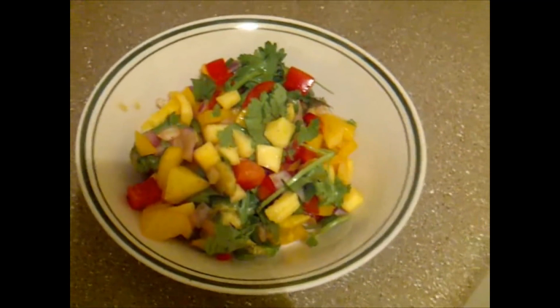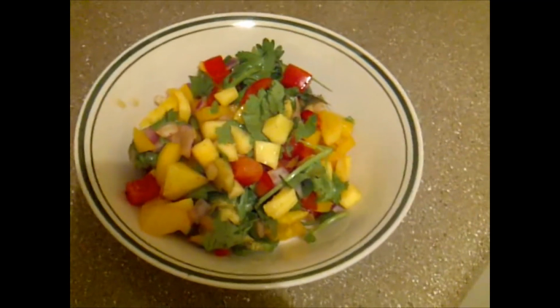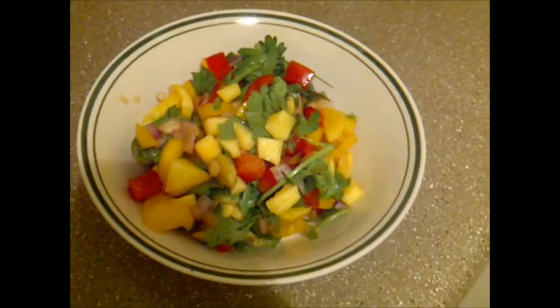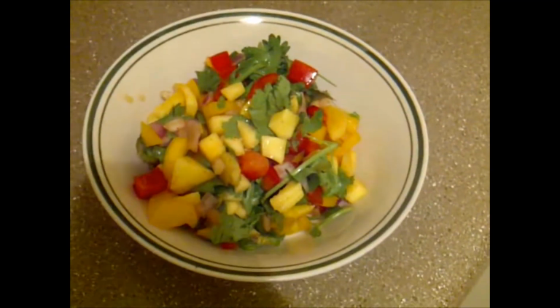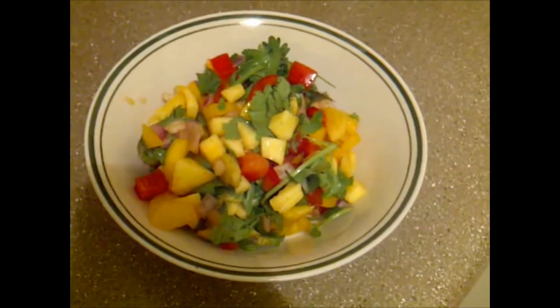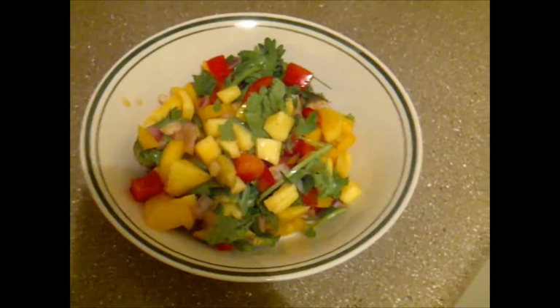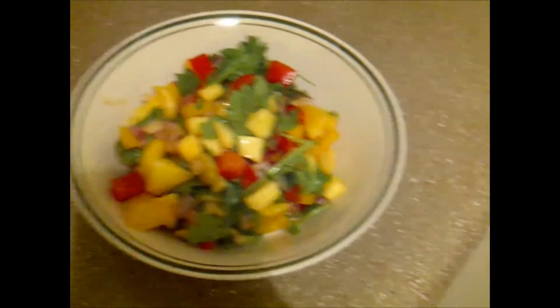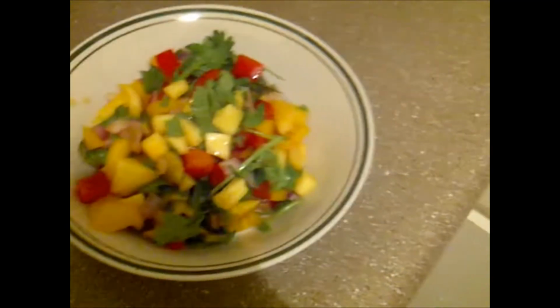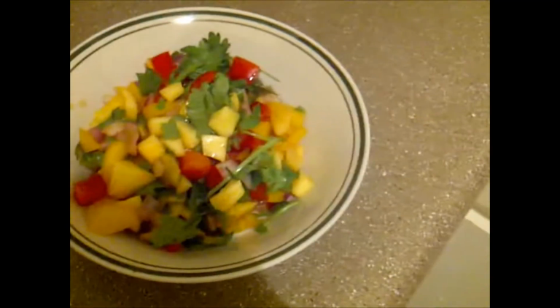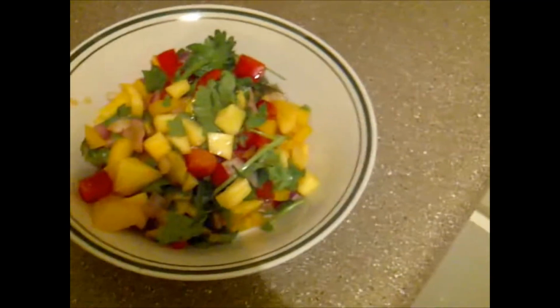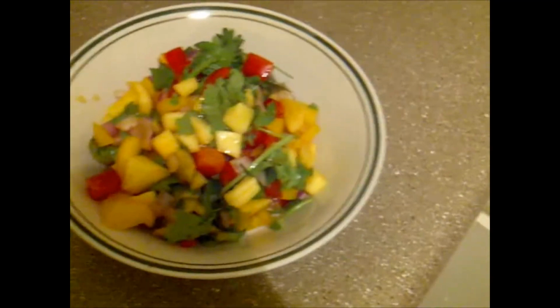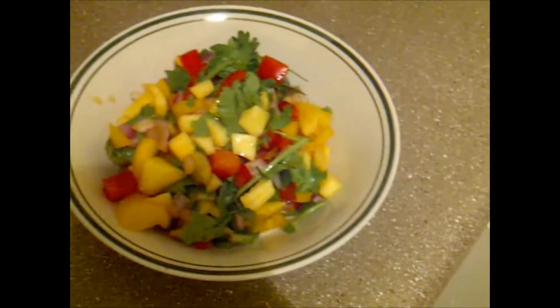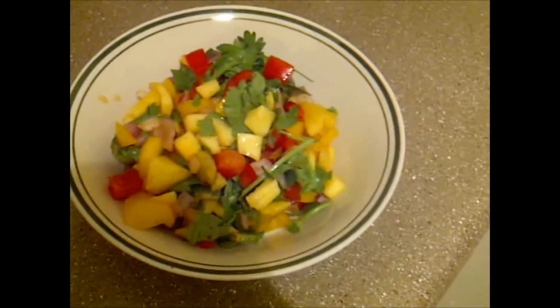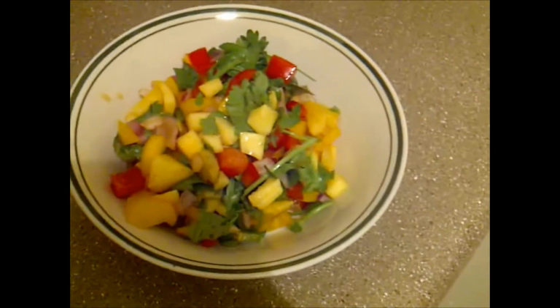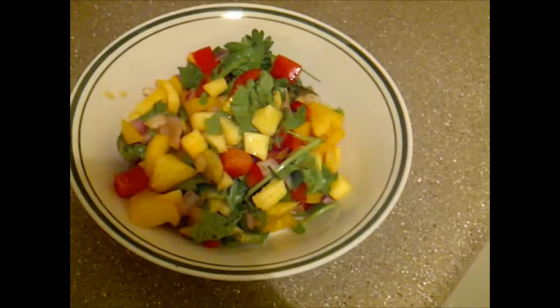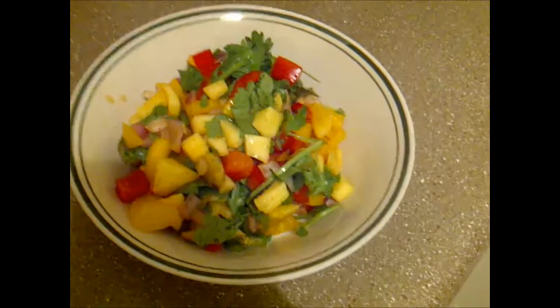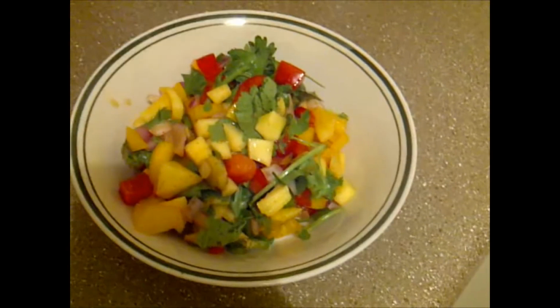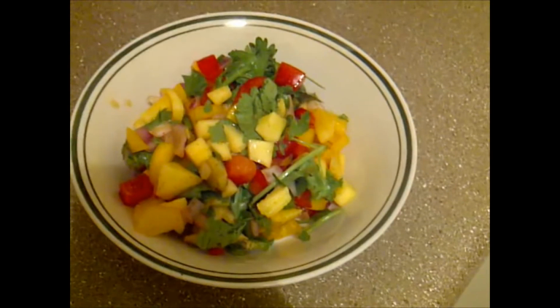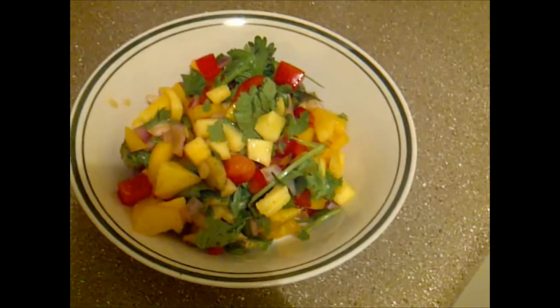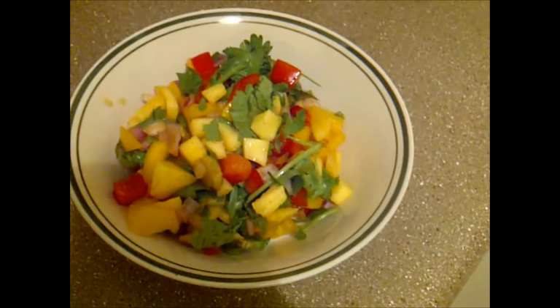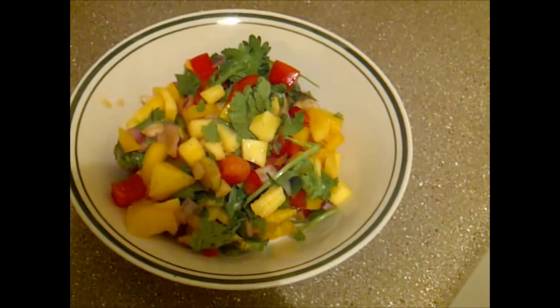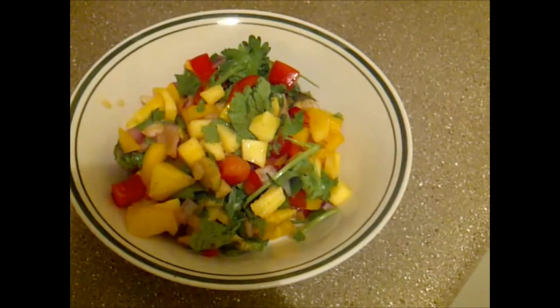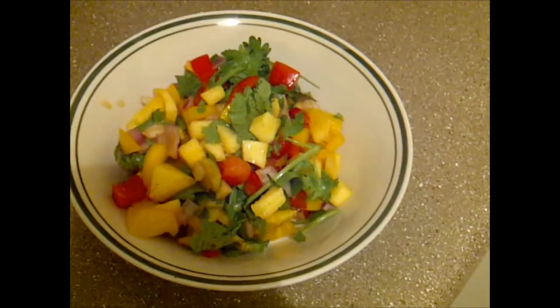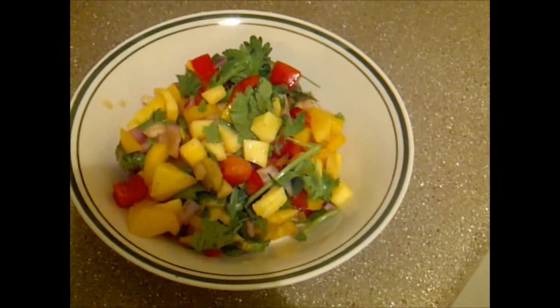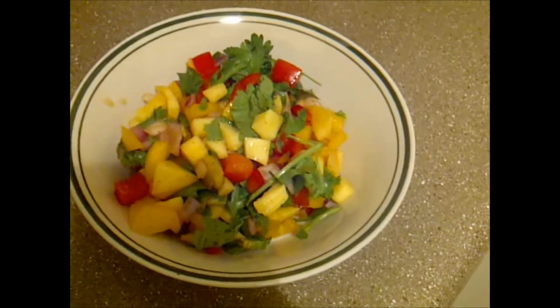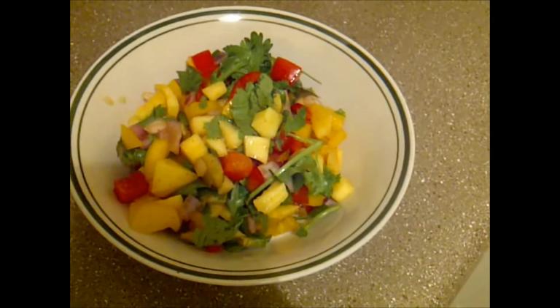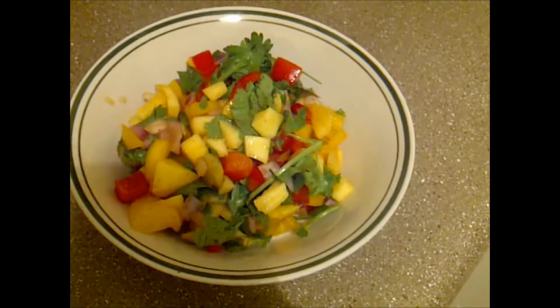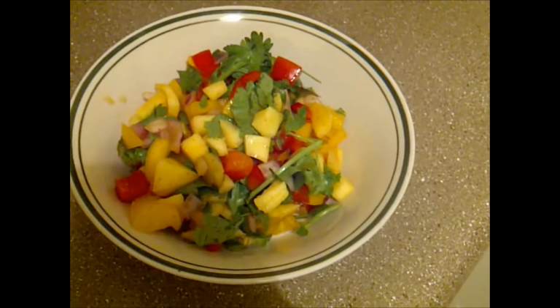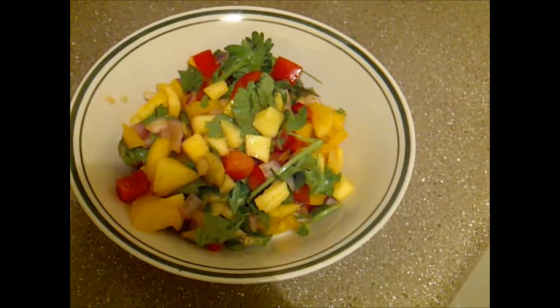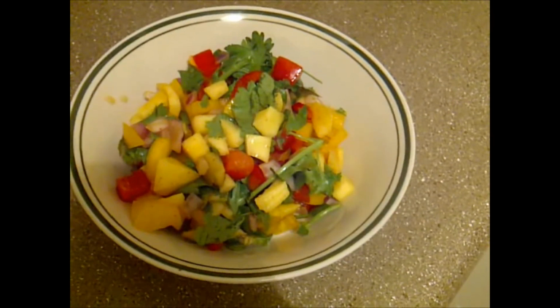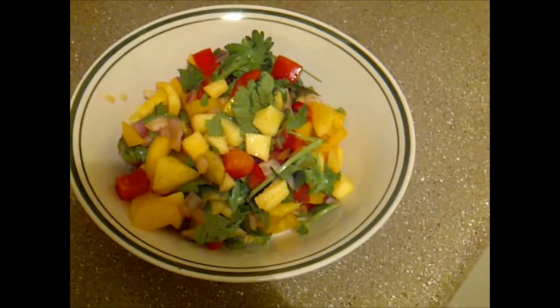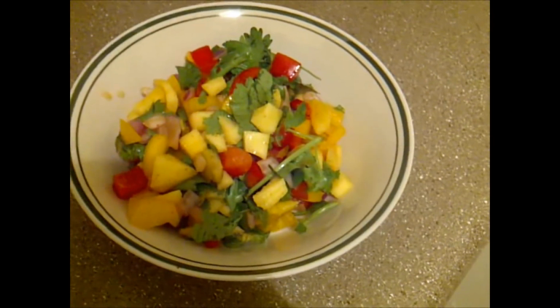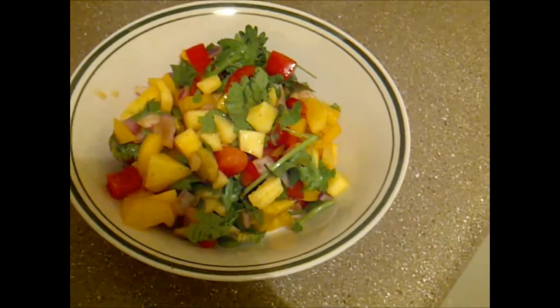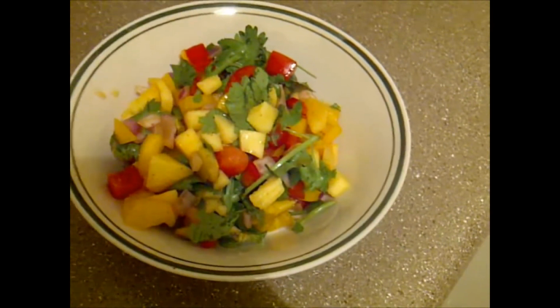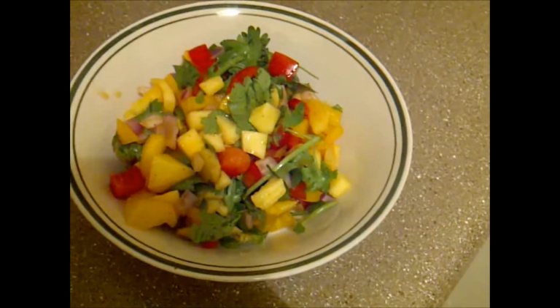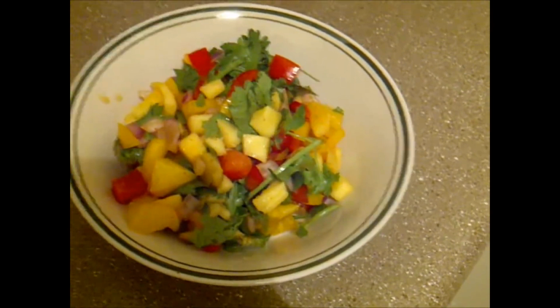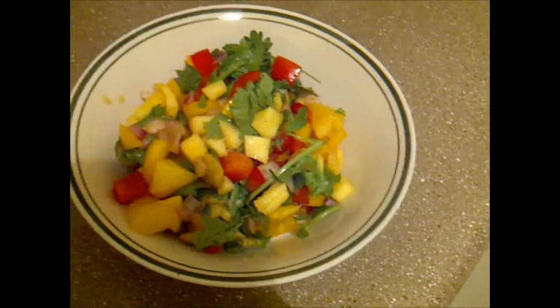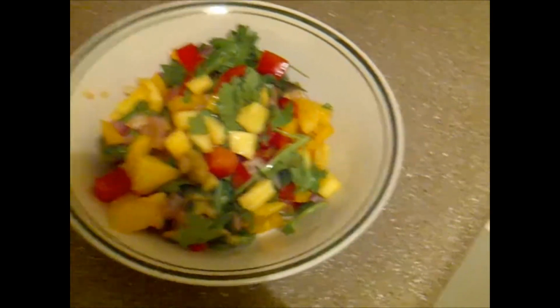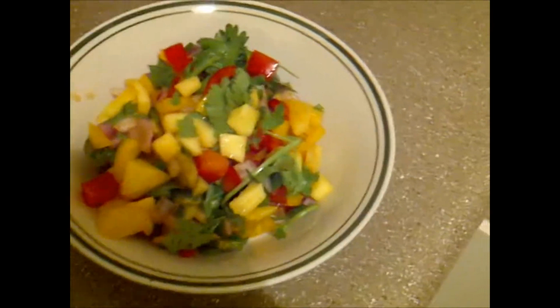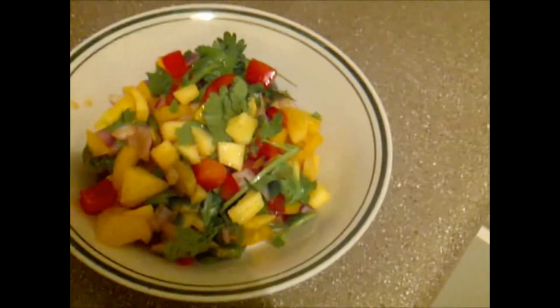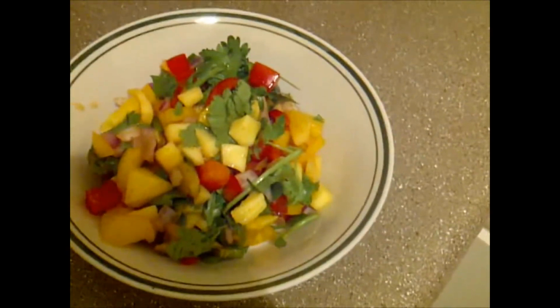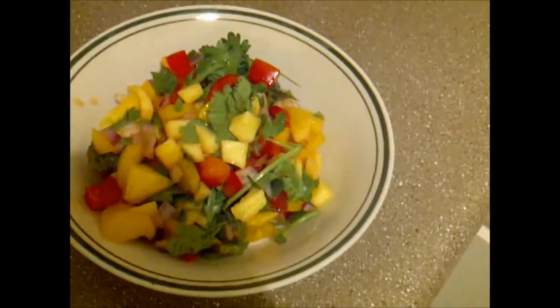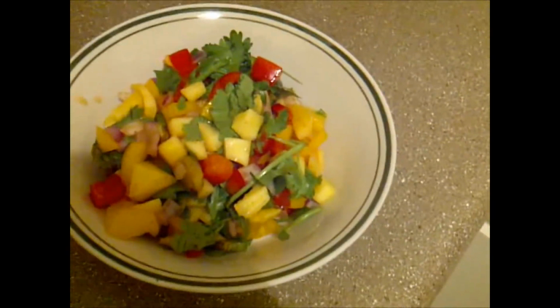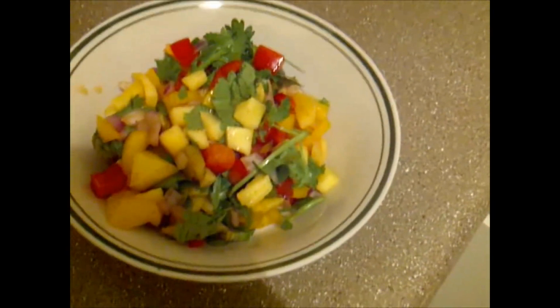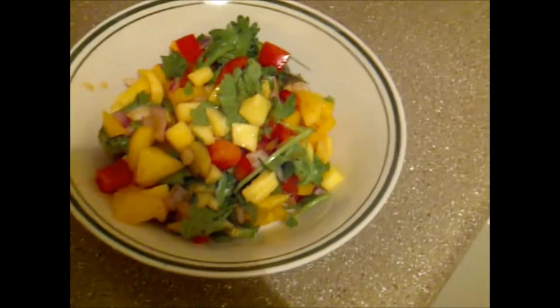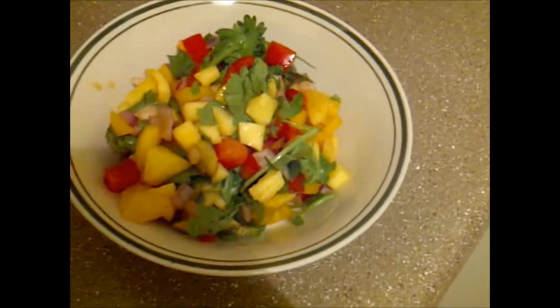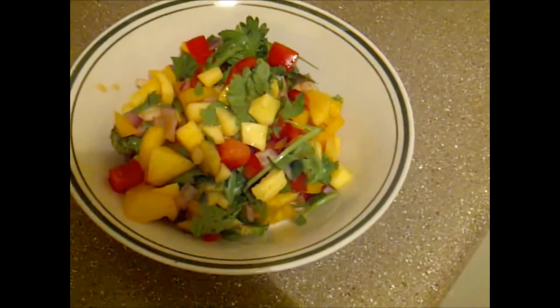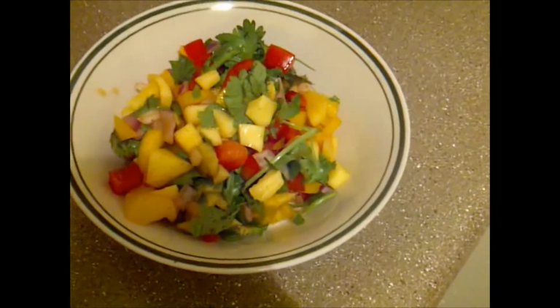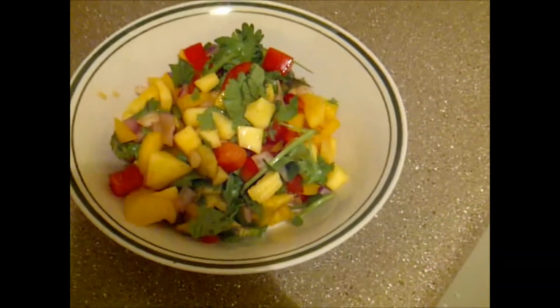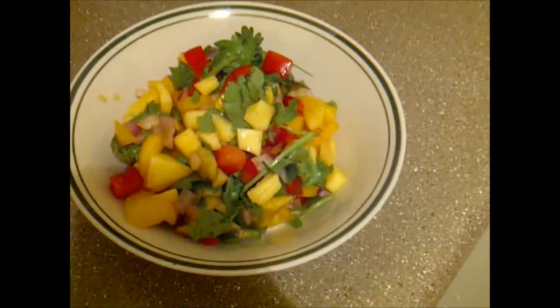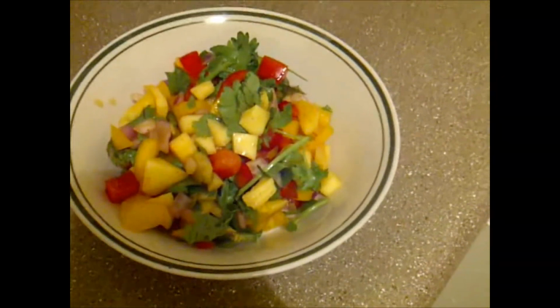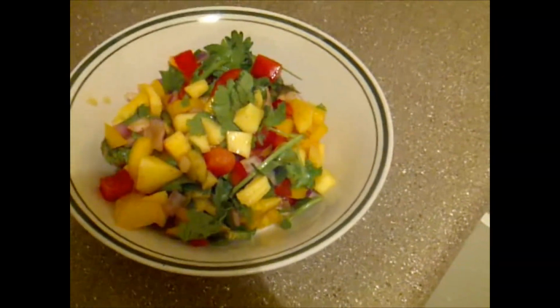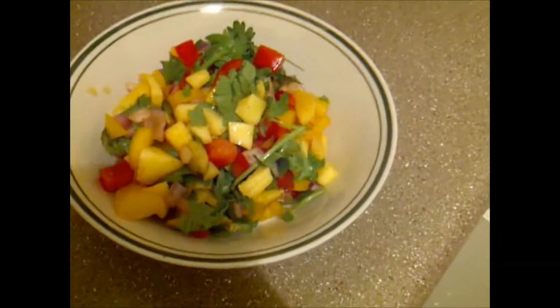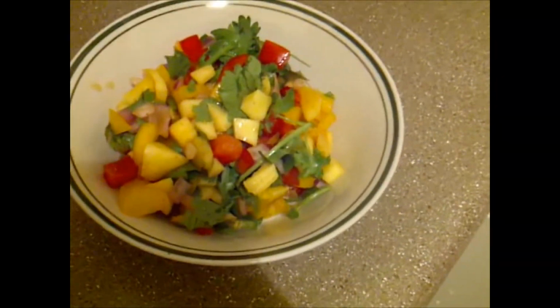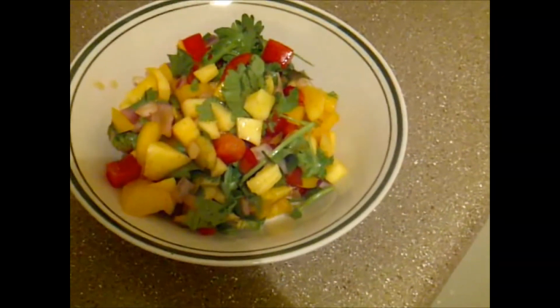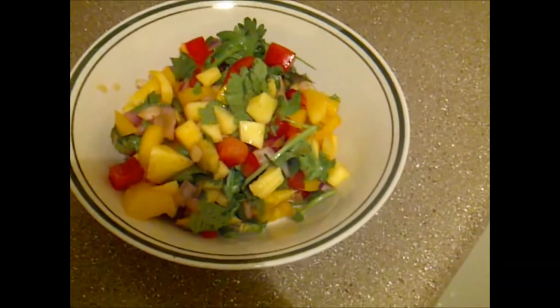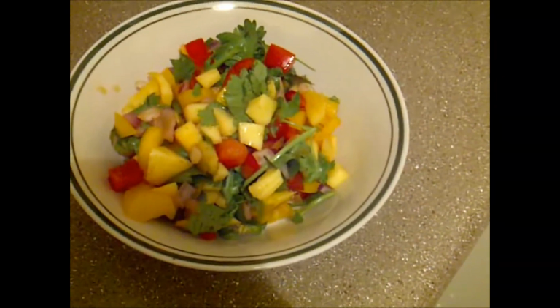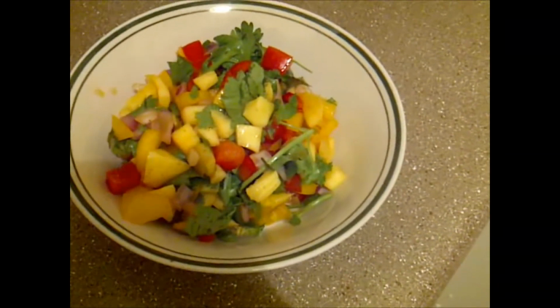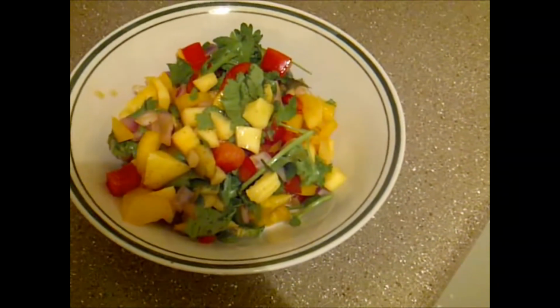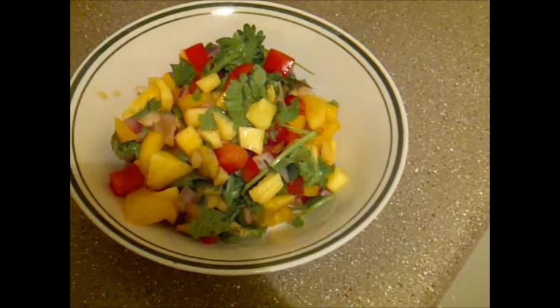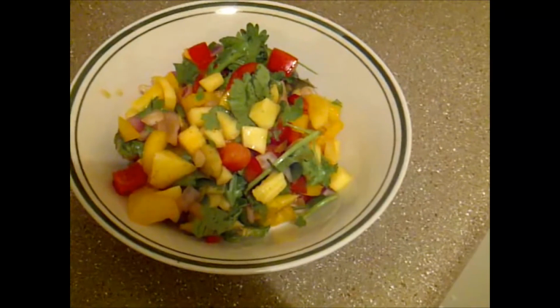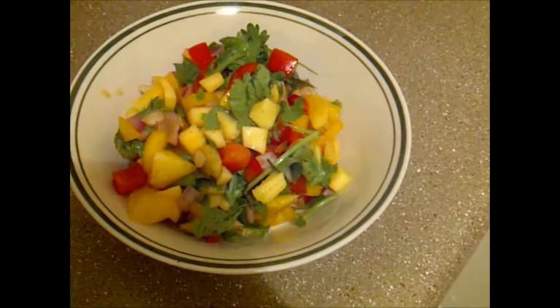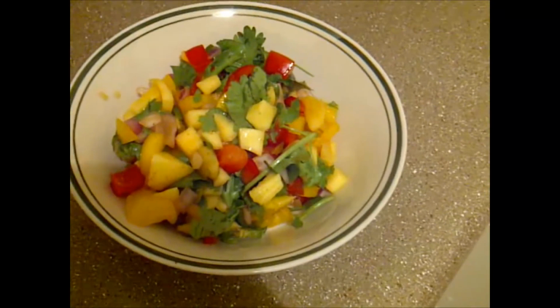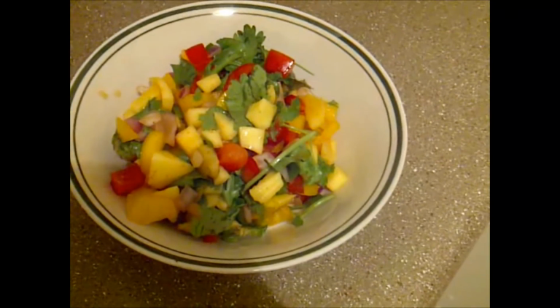I really like the blend of the flavors after they've been sitting in the fridge for about two hours or more. It's really good.